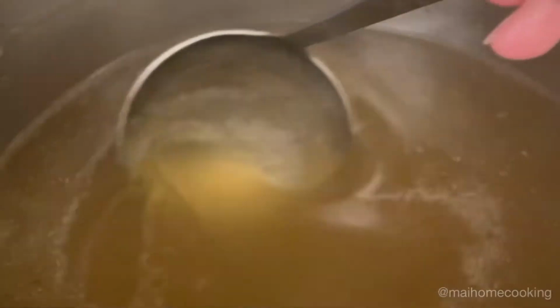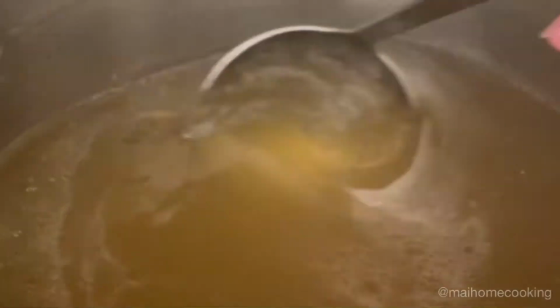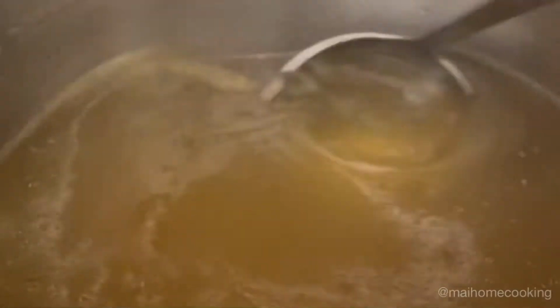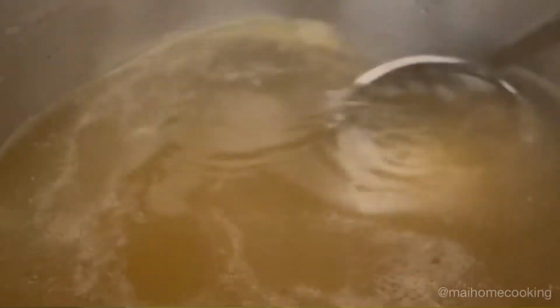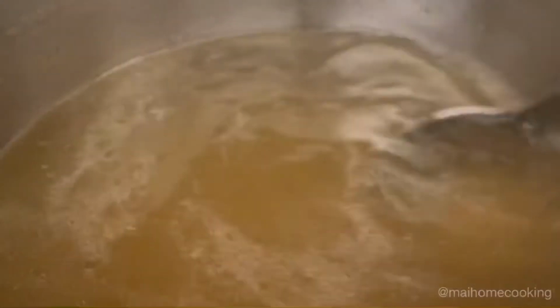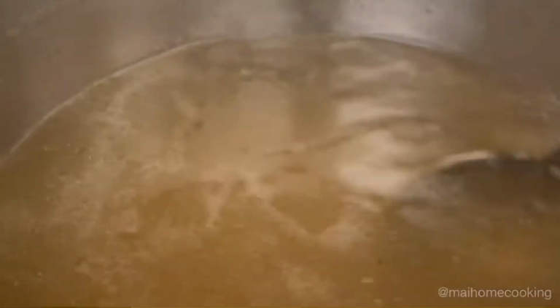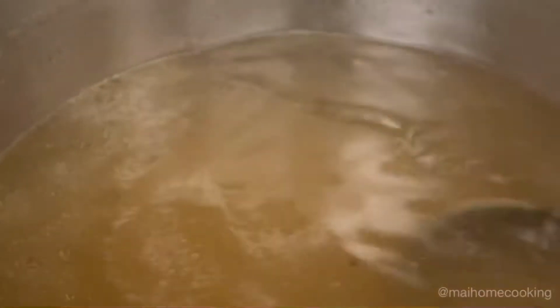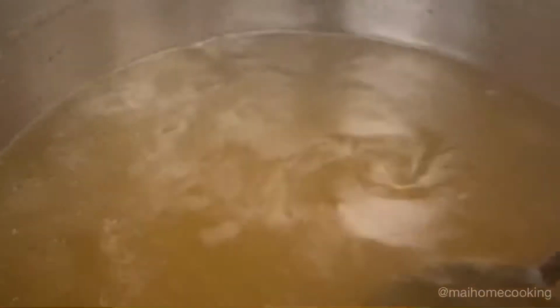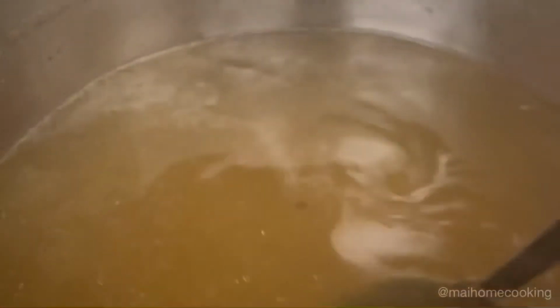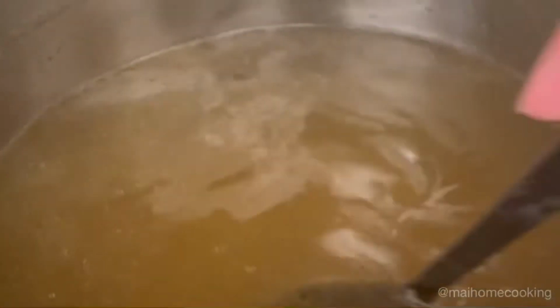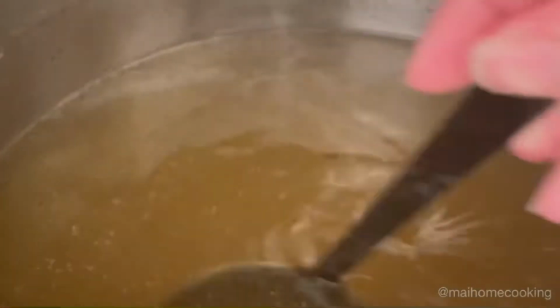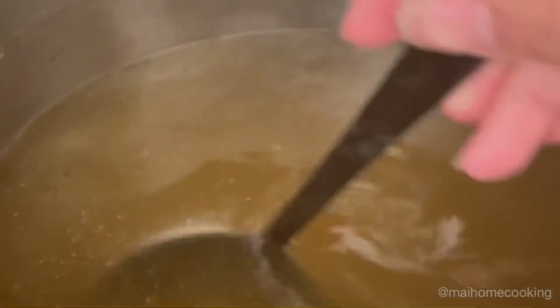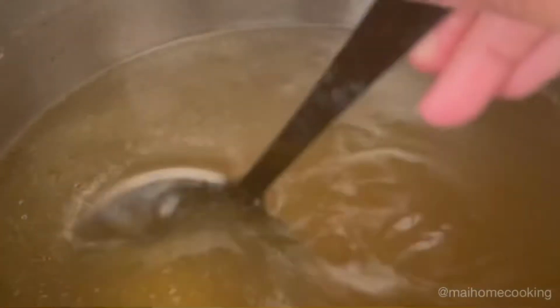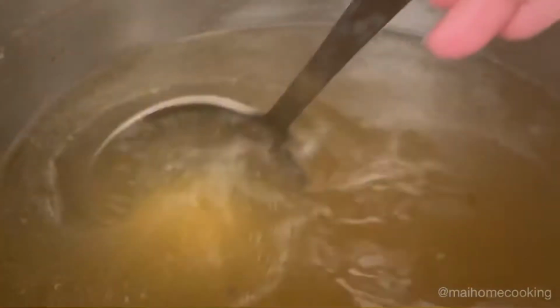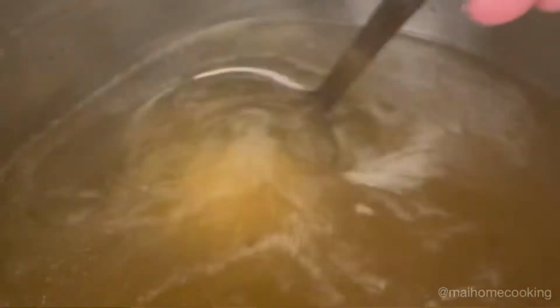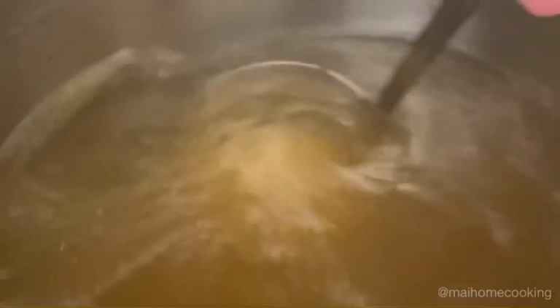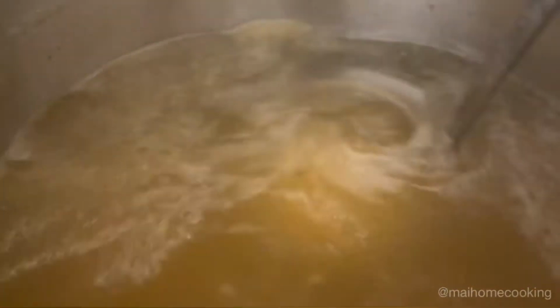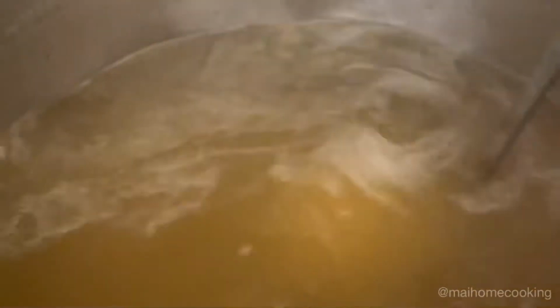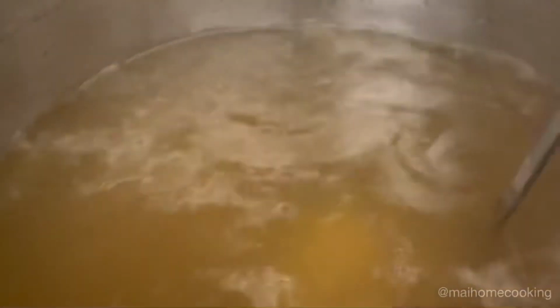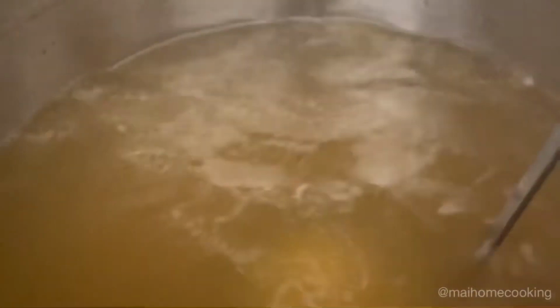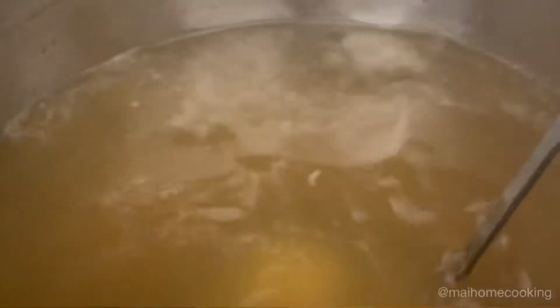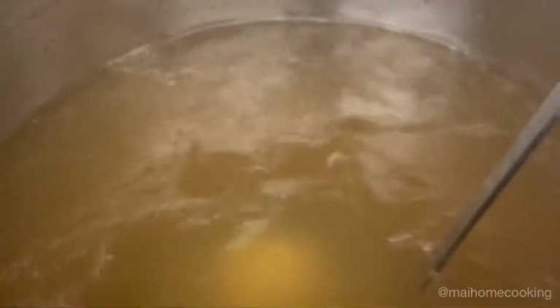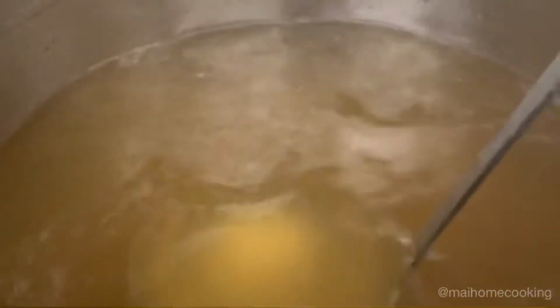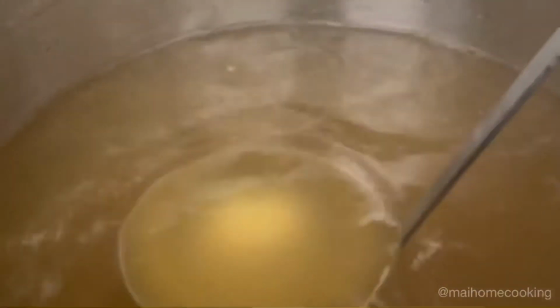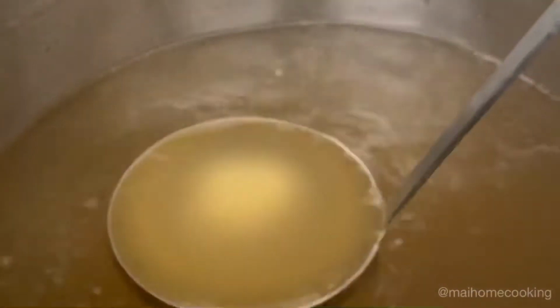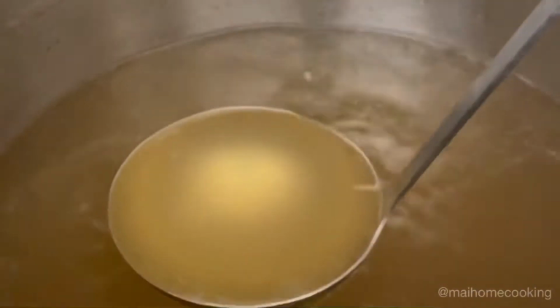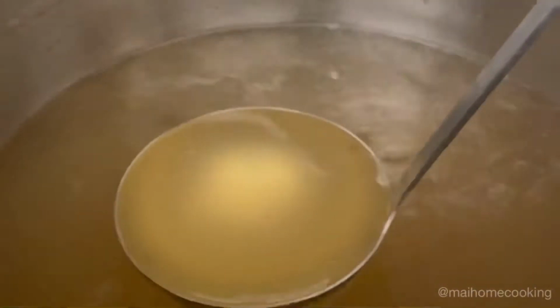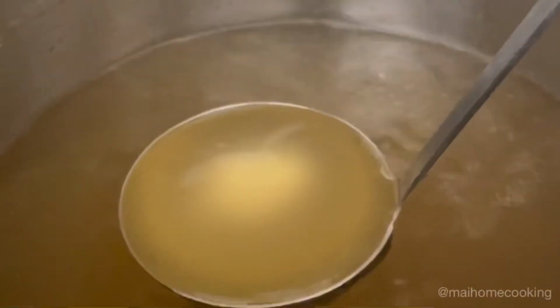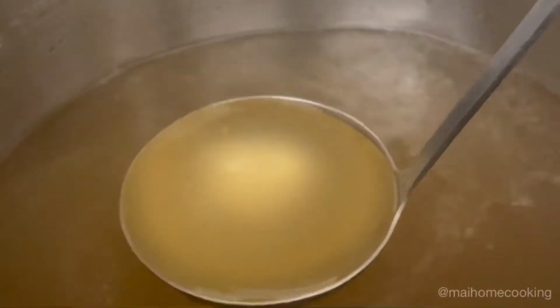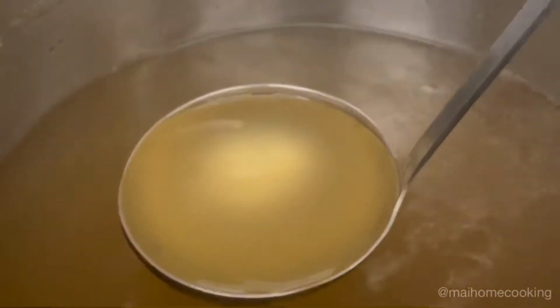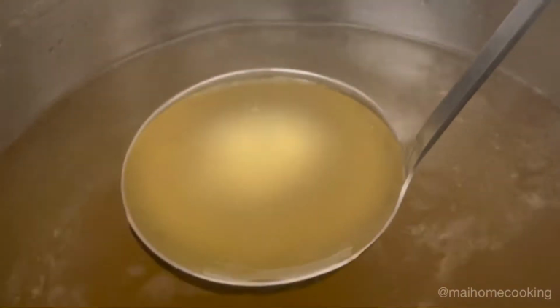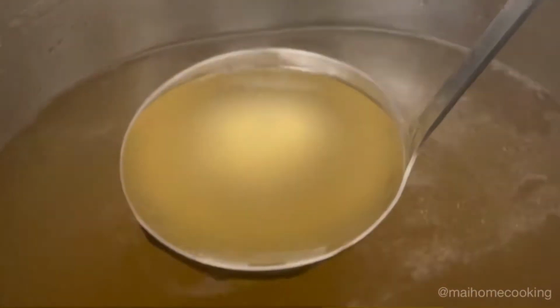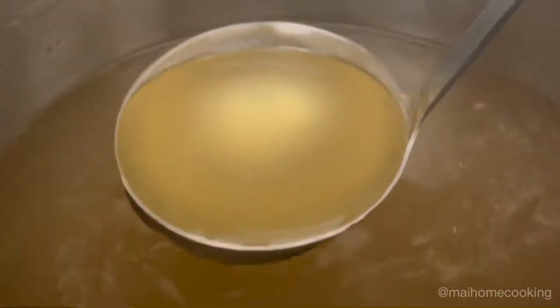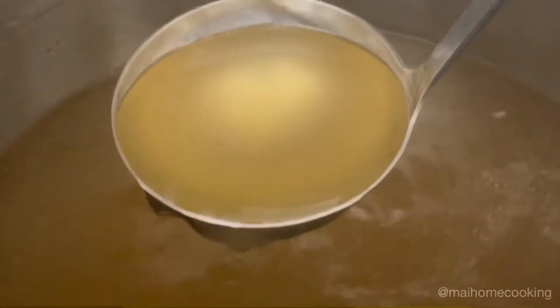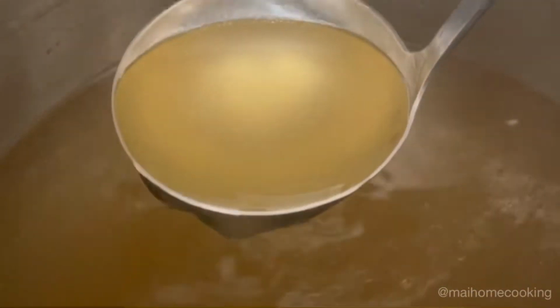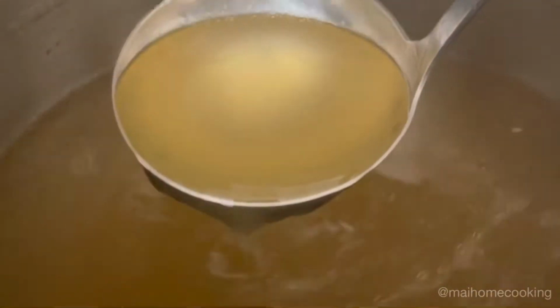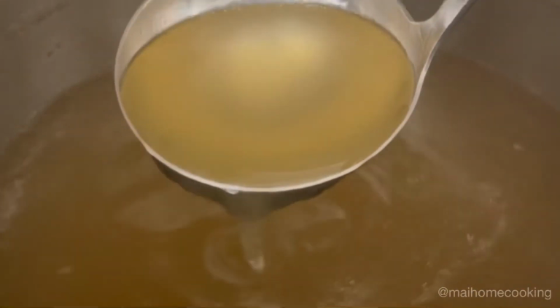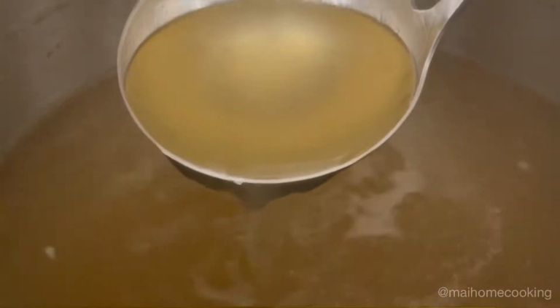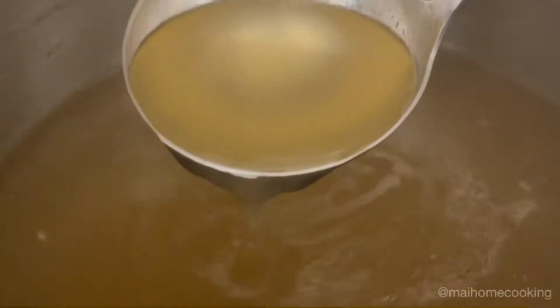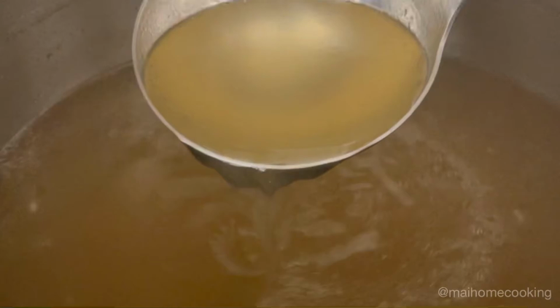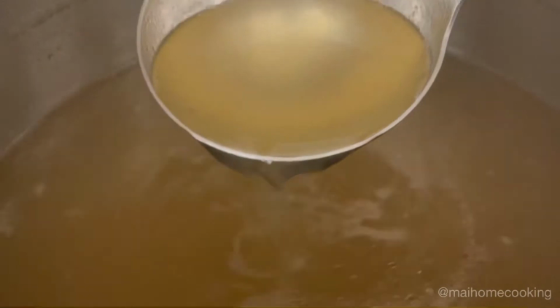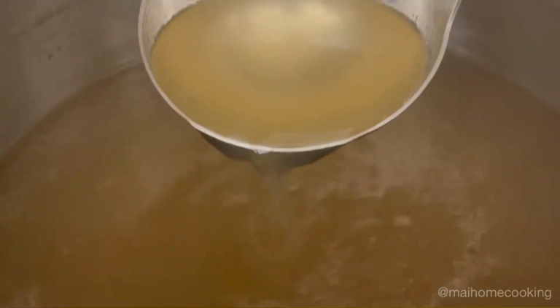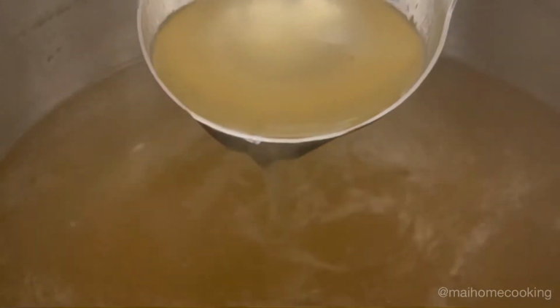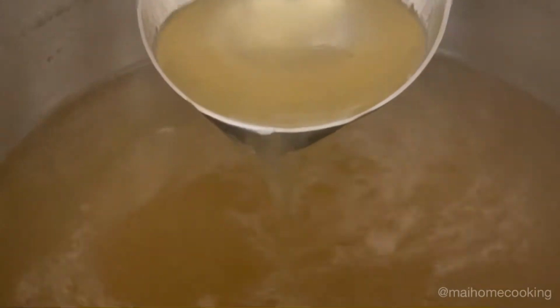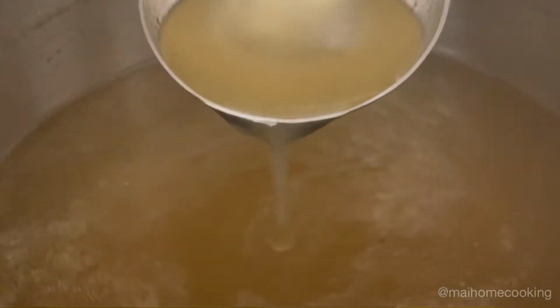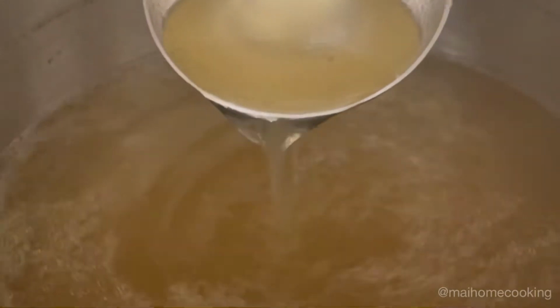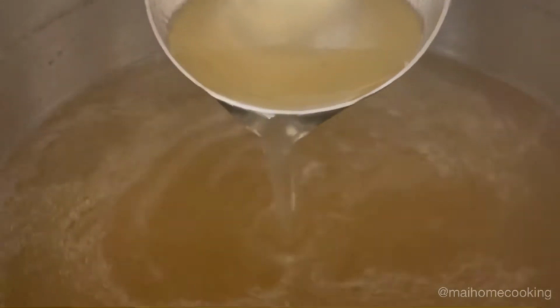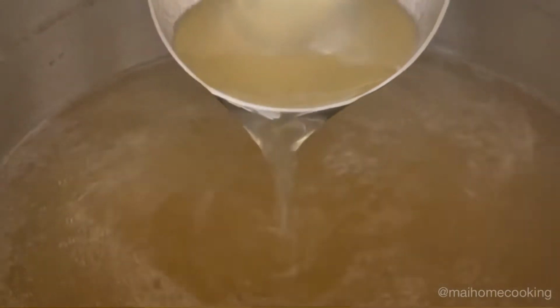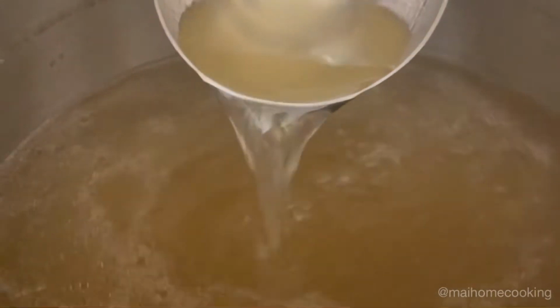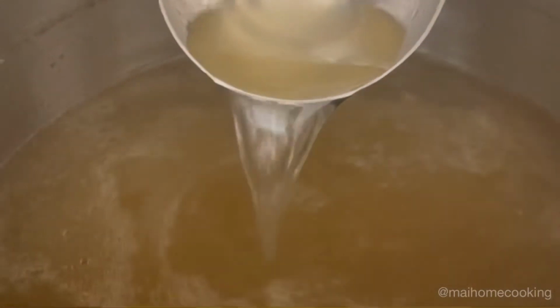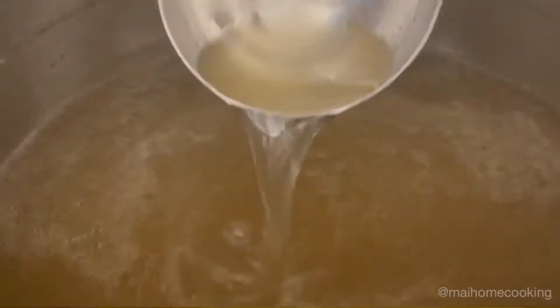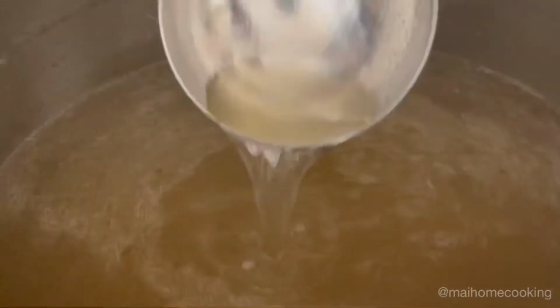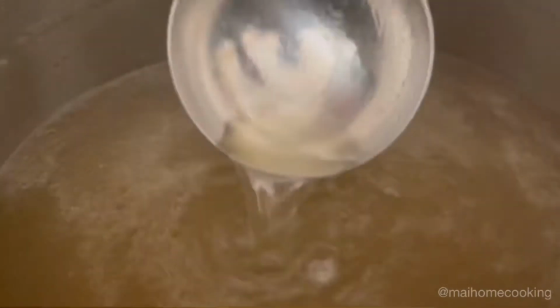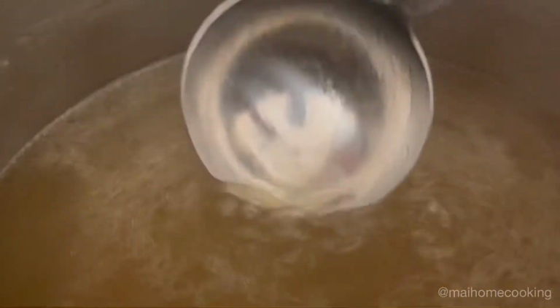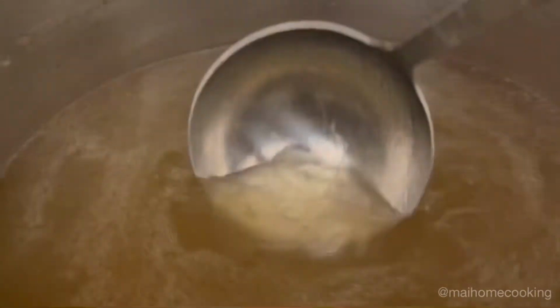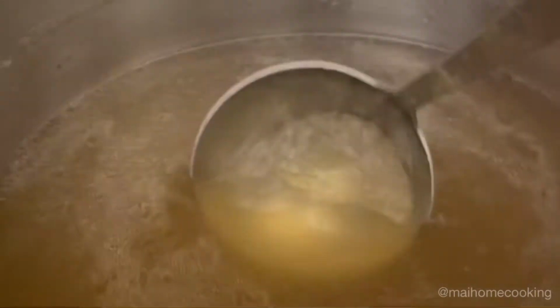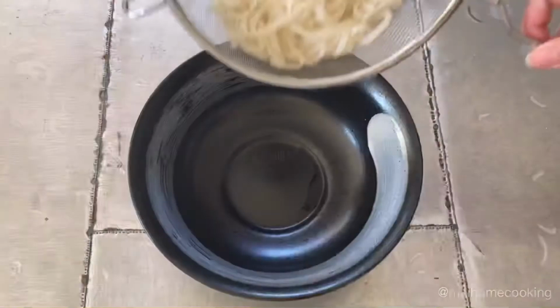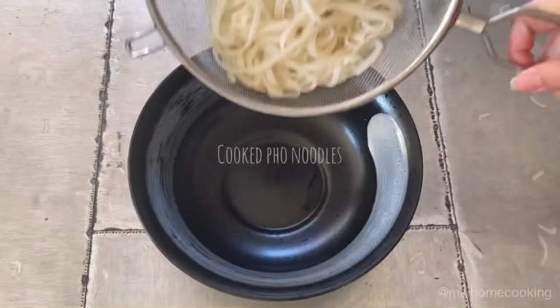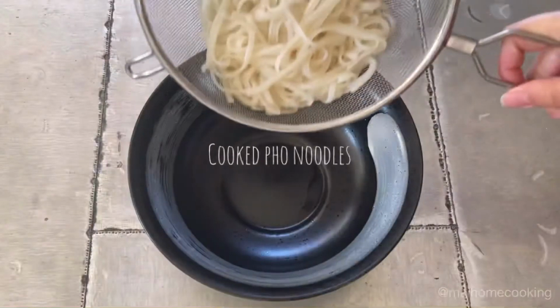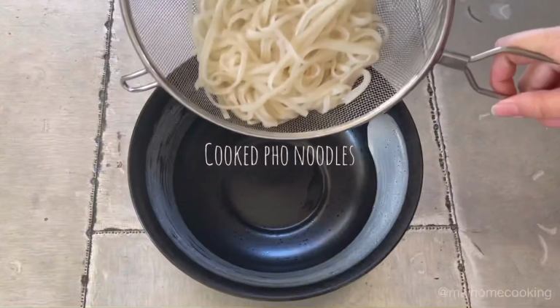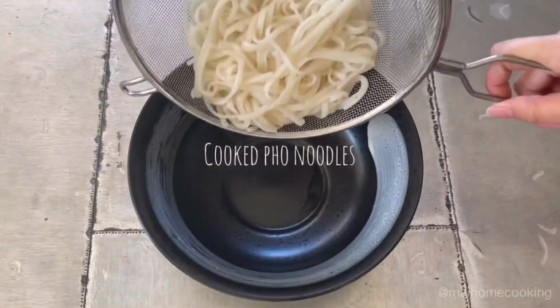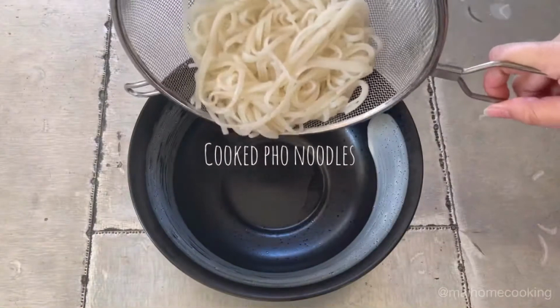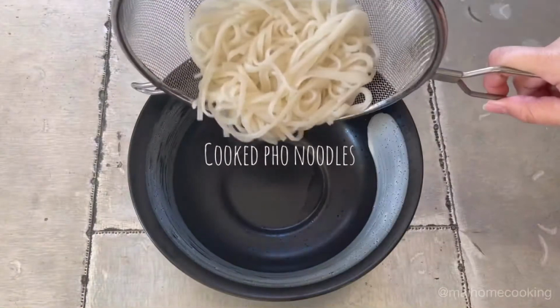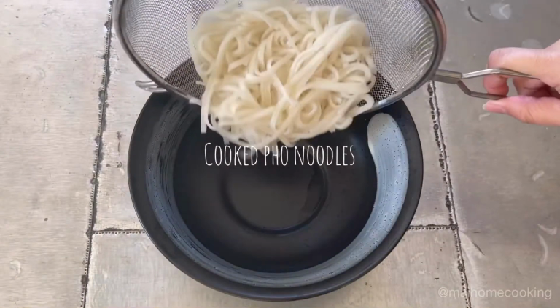Your pho broth is all done! Look at that liquid! Now let's prepare your bowl.